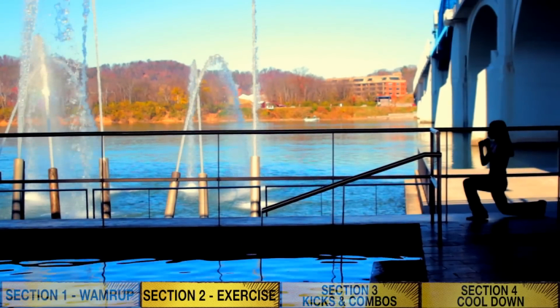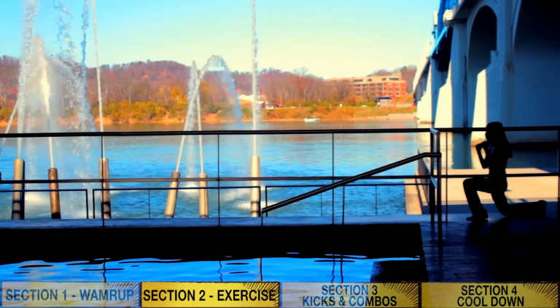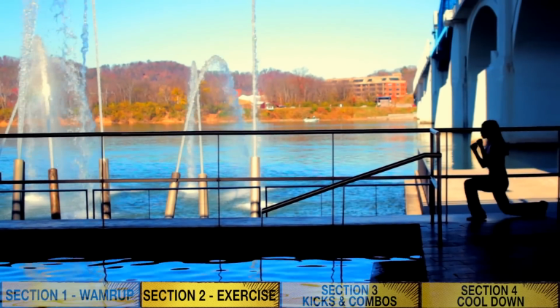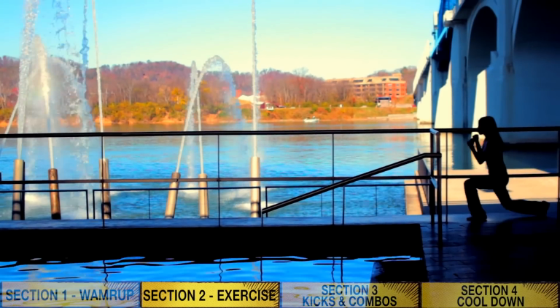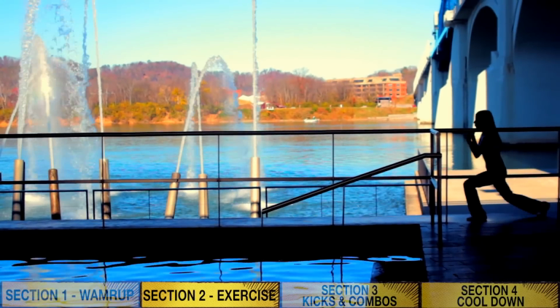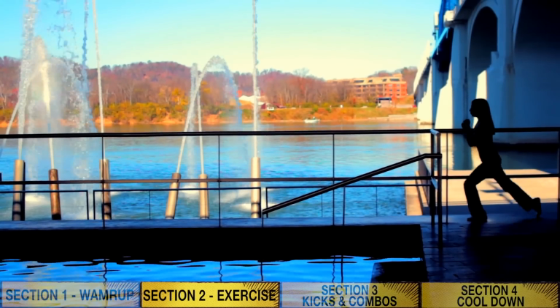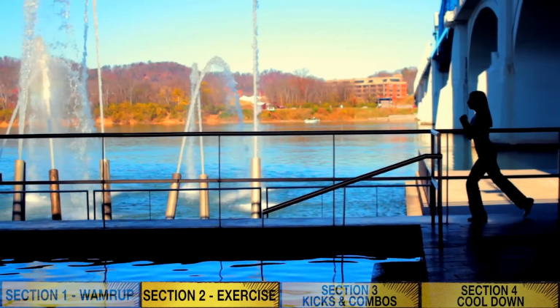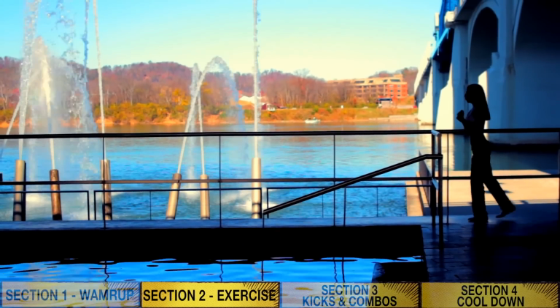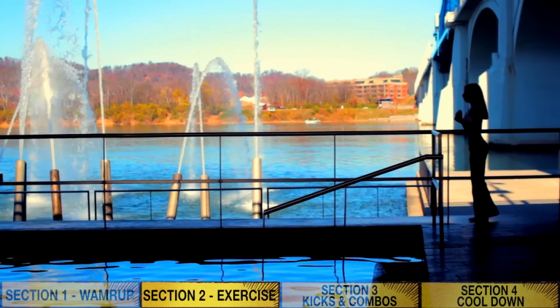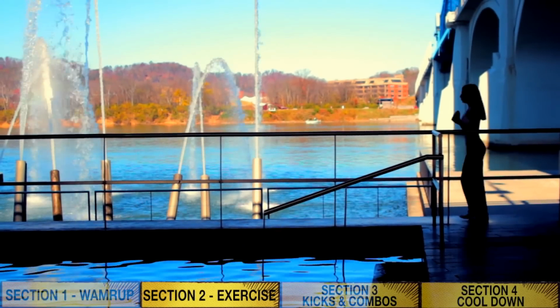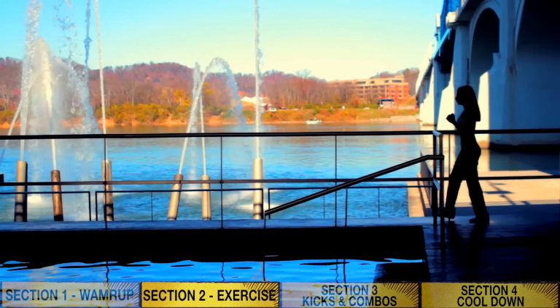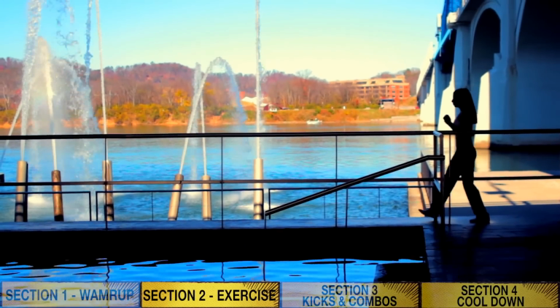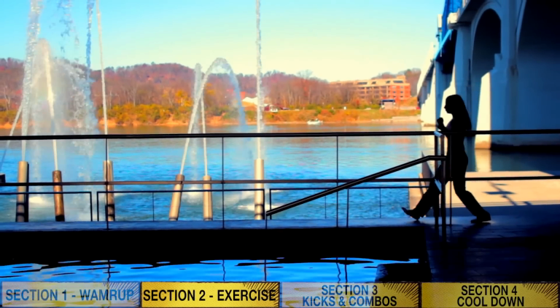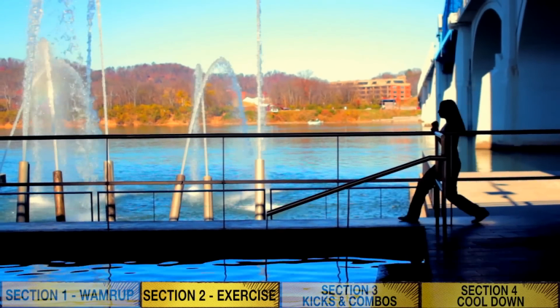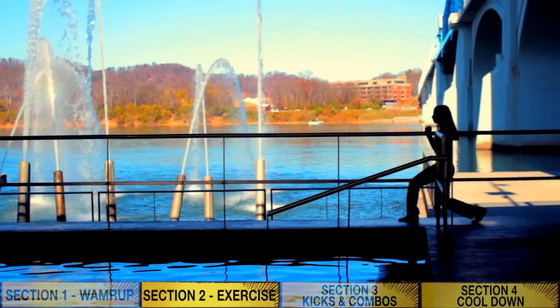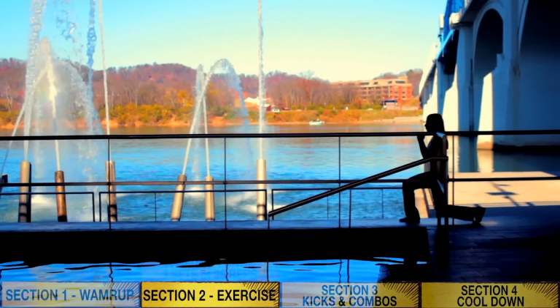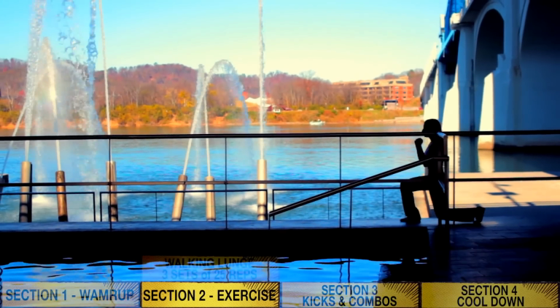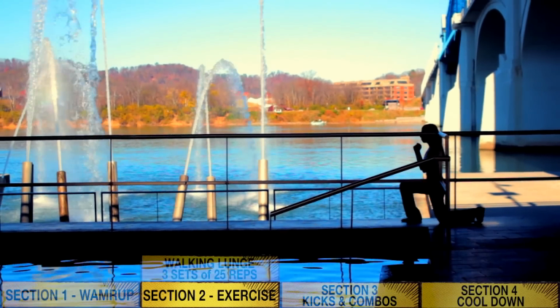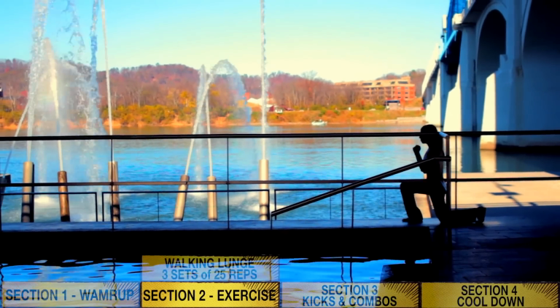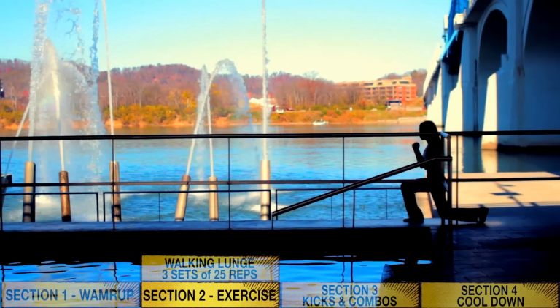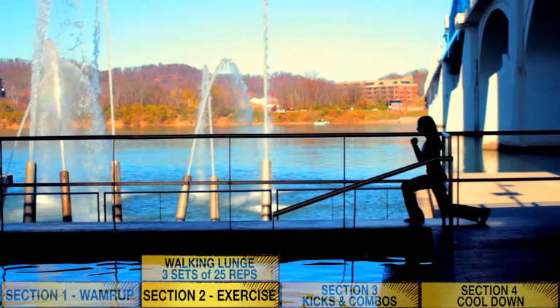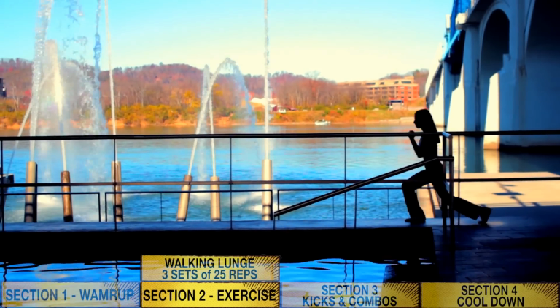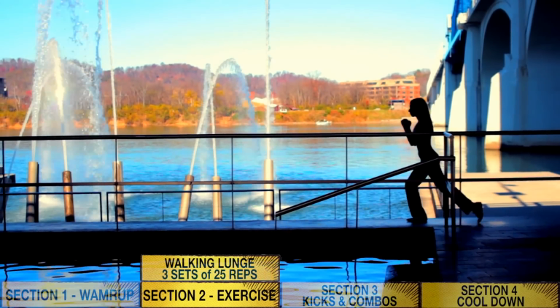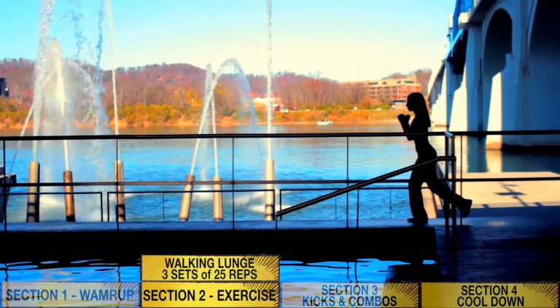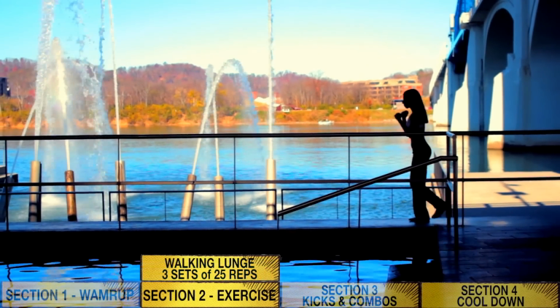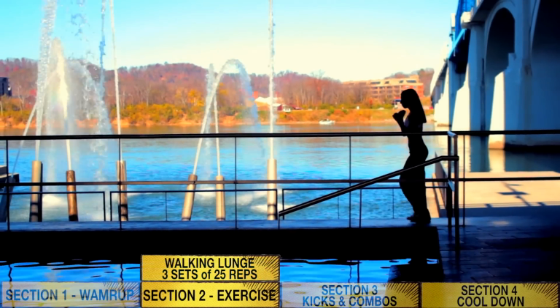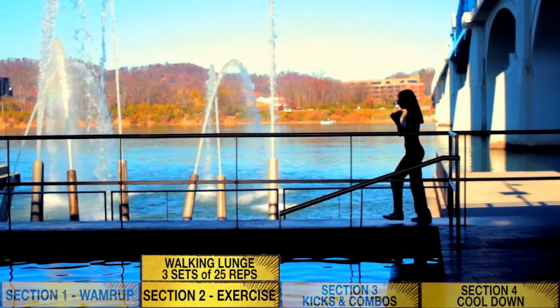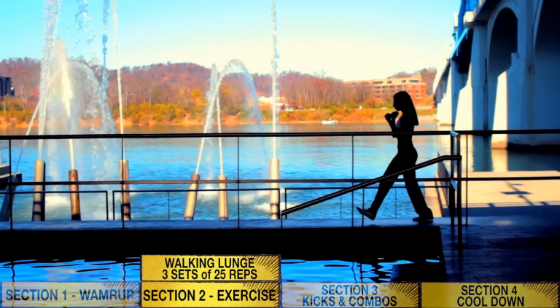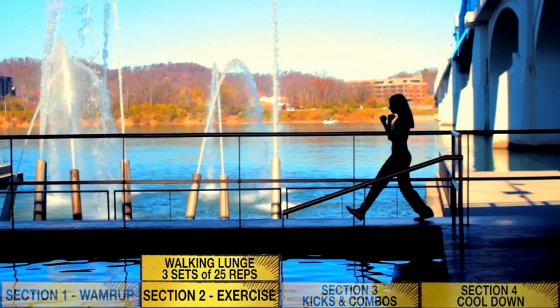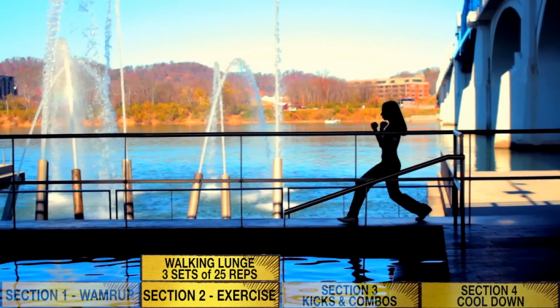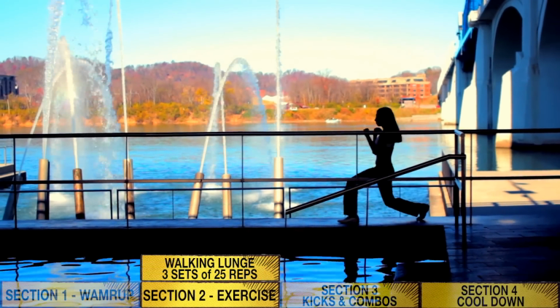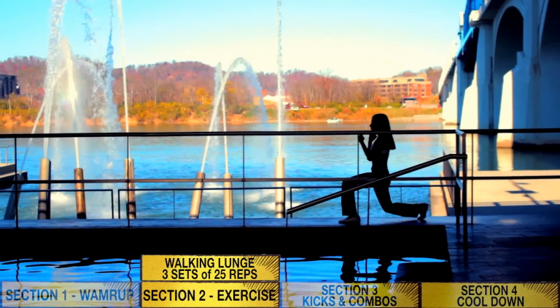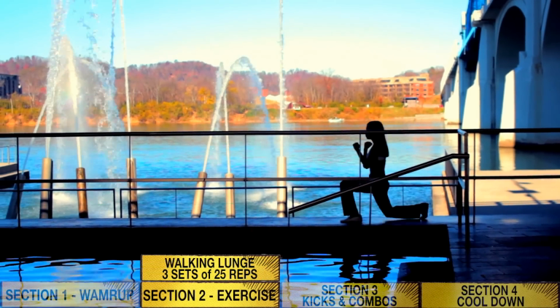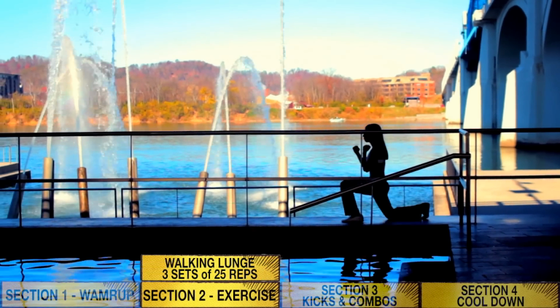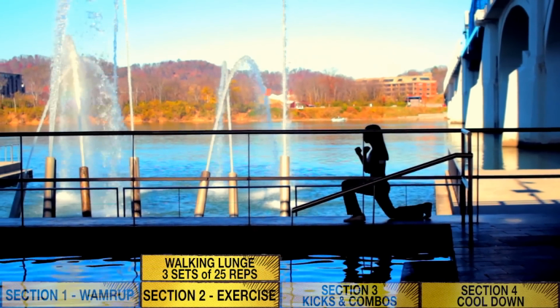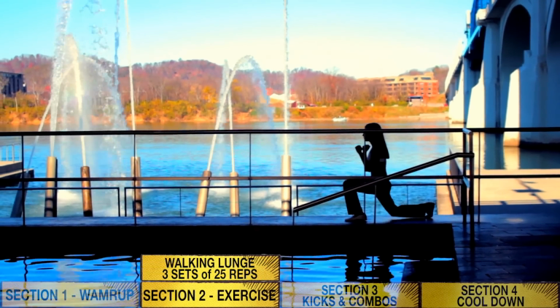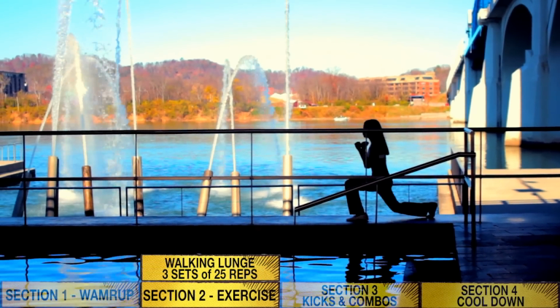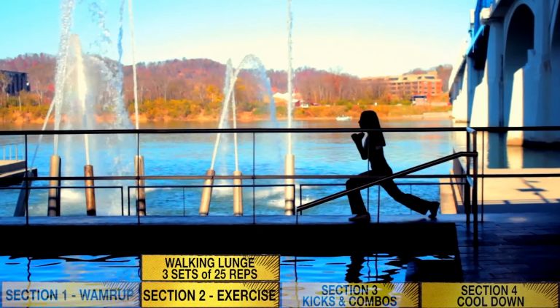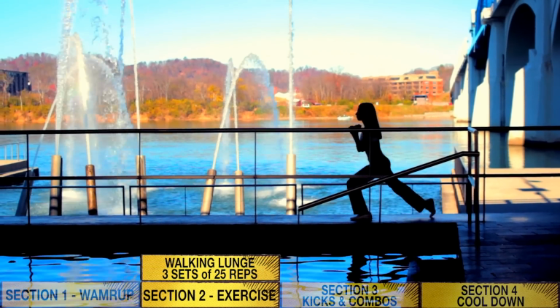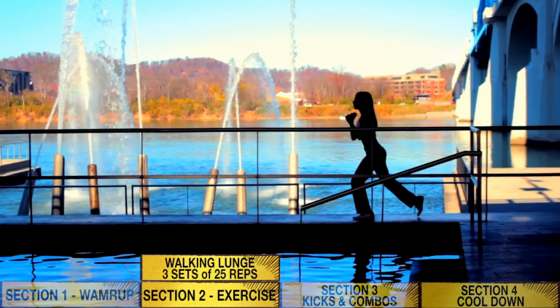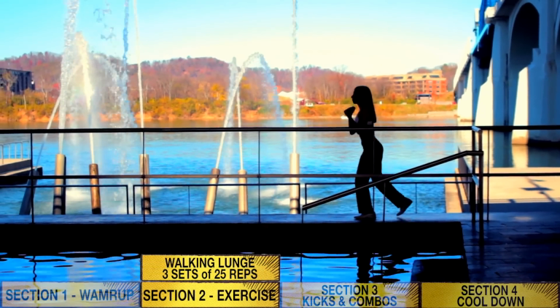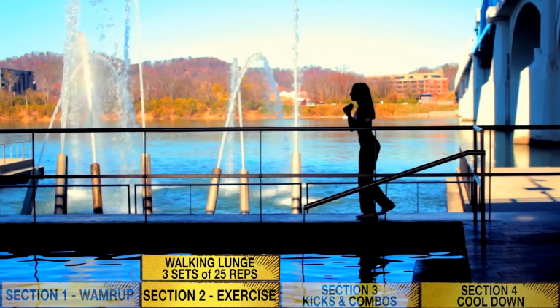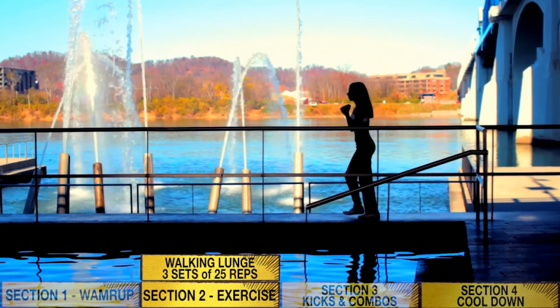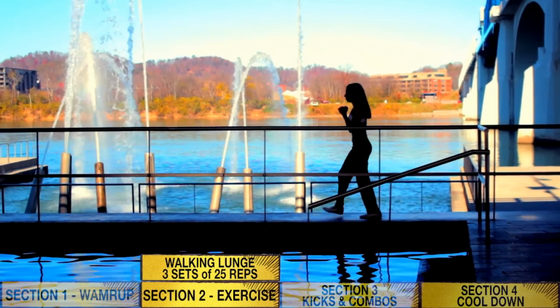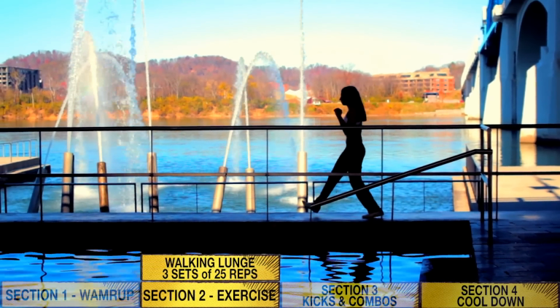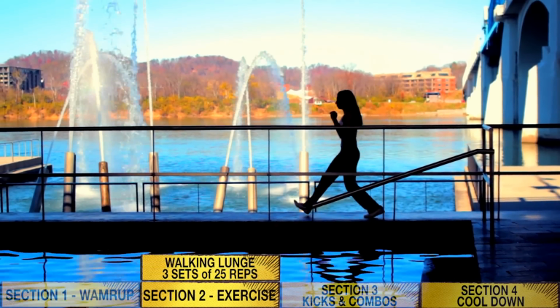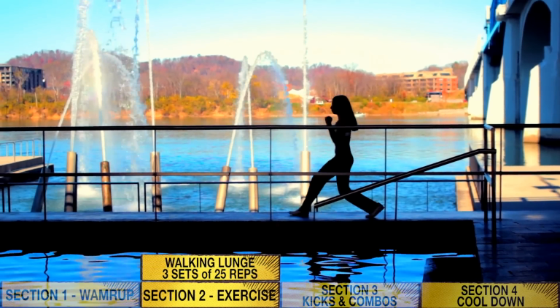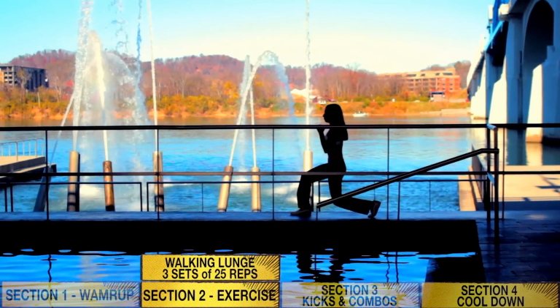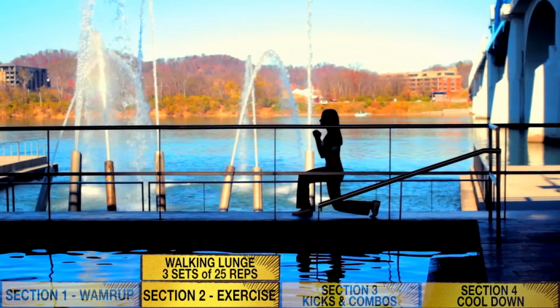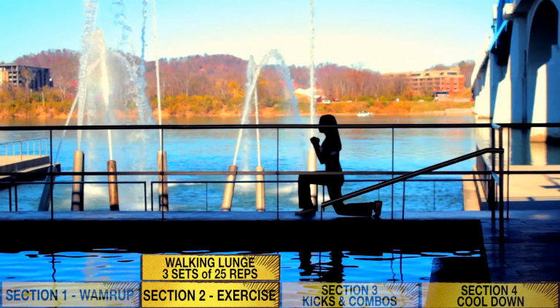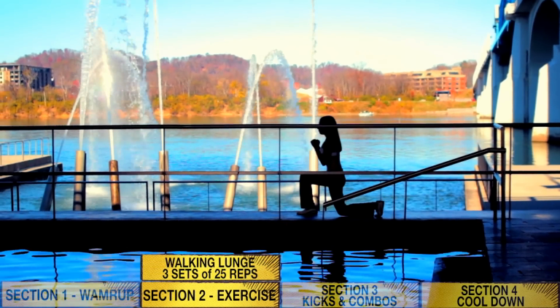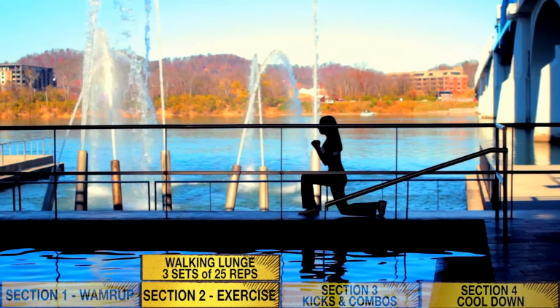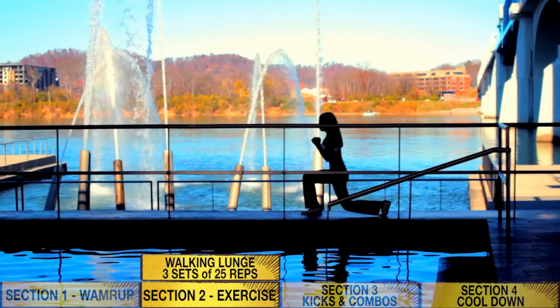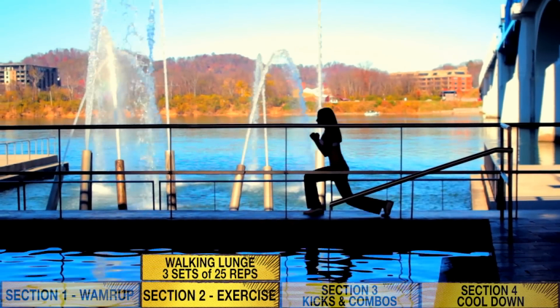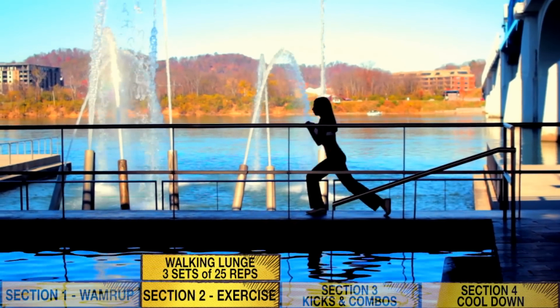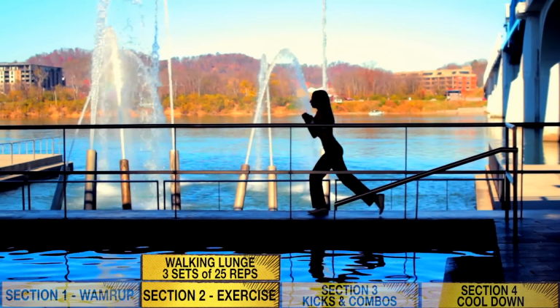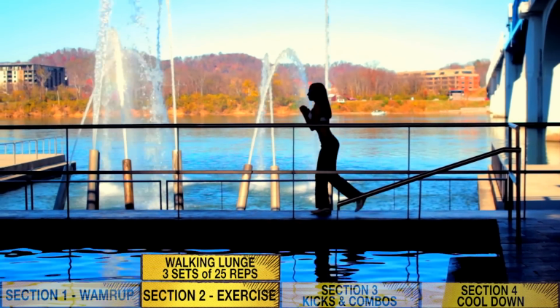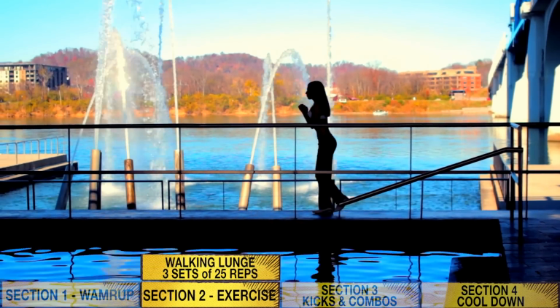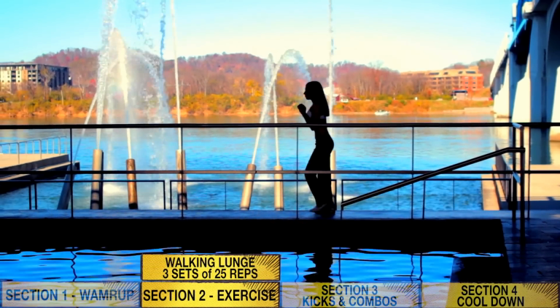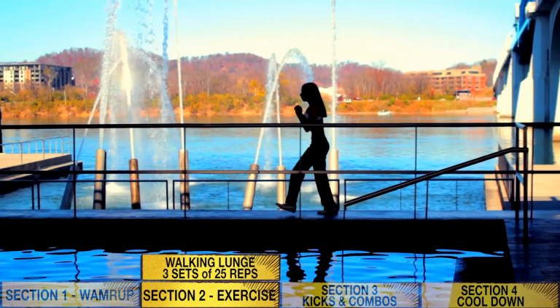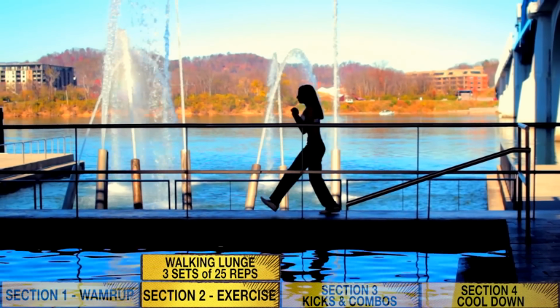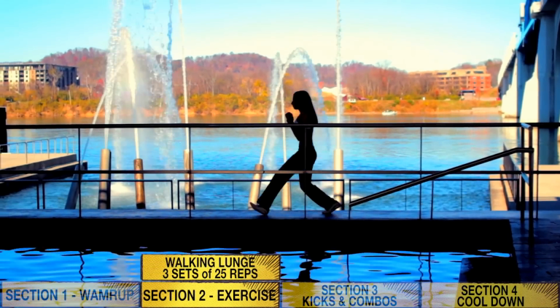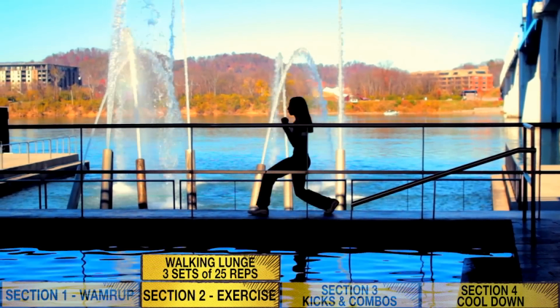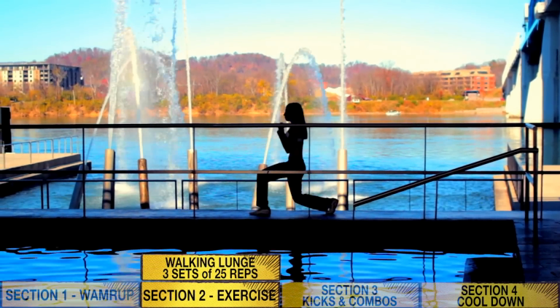Third exercise is a walking lunge to build strength in your legs. Do three sets of 25 reps.